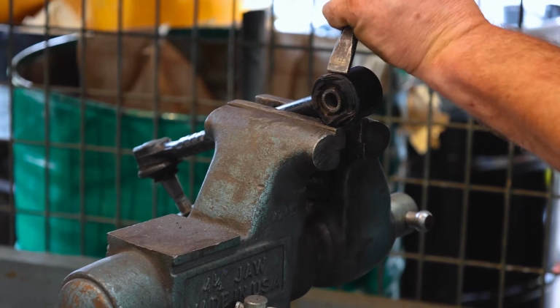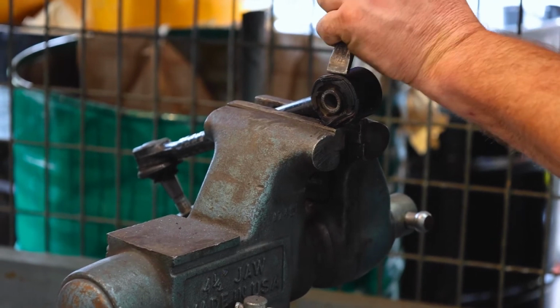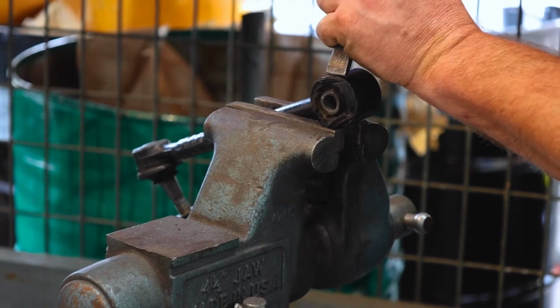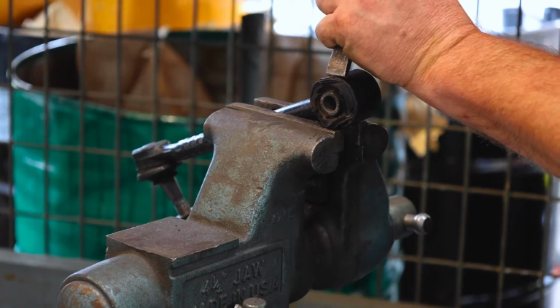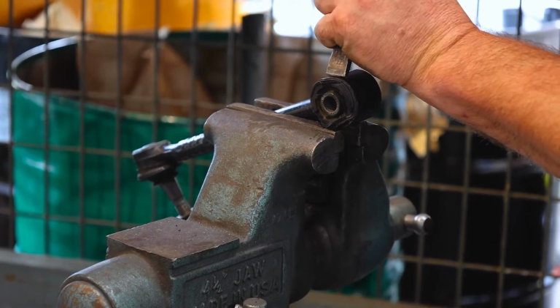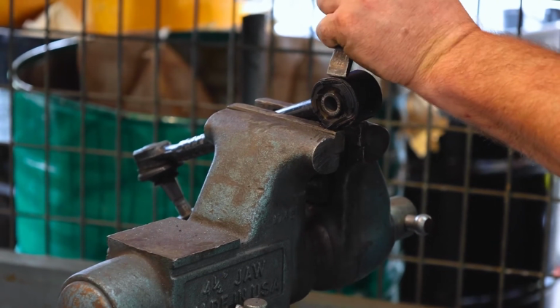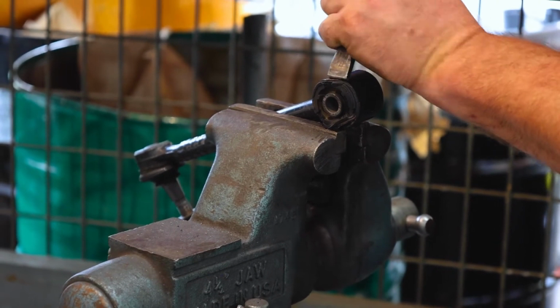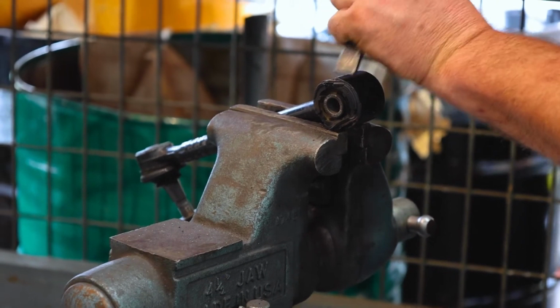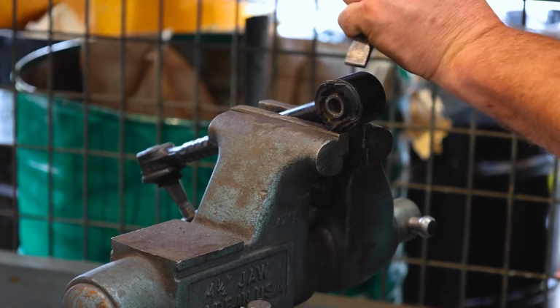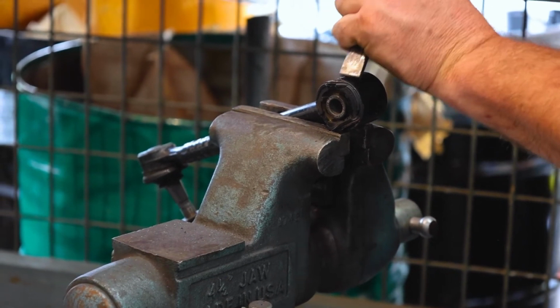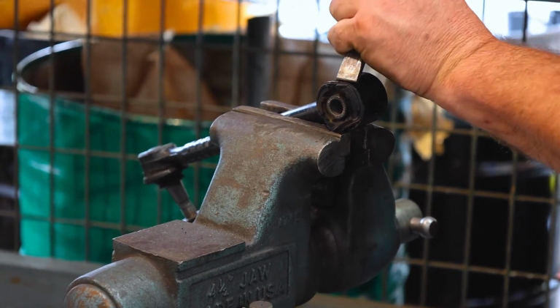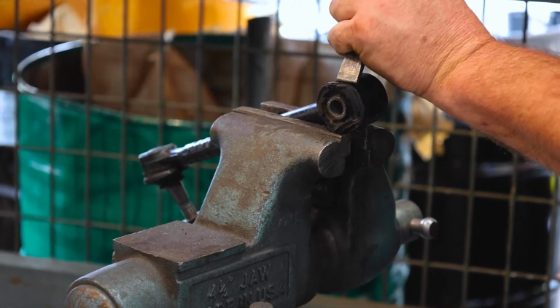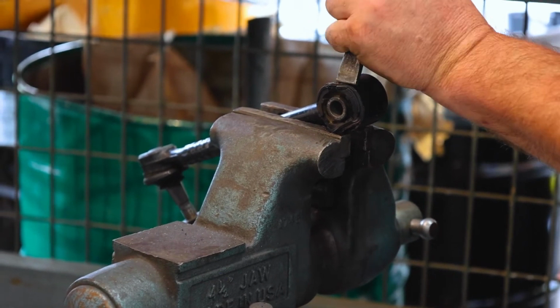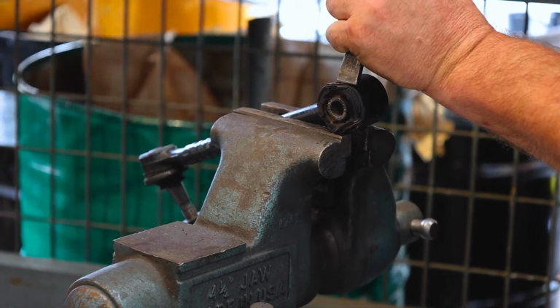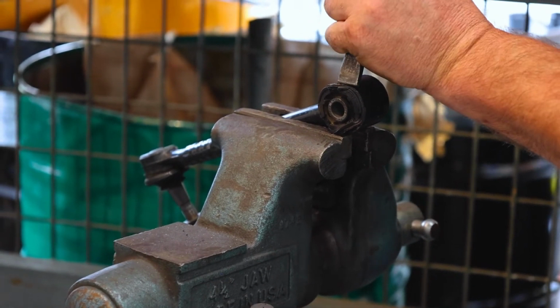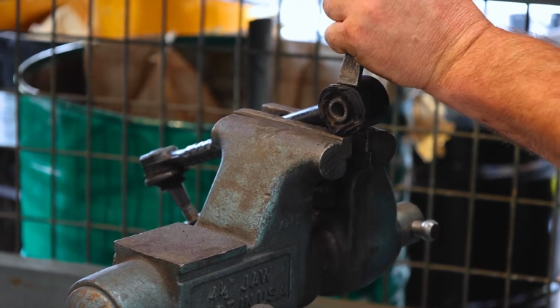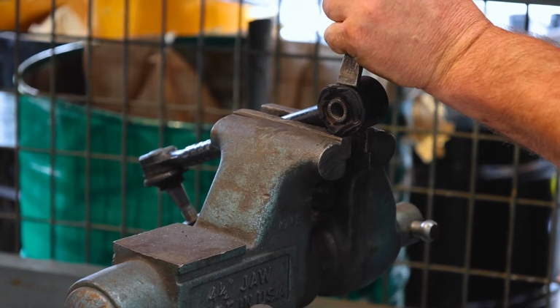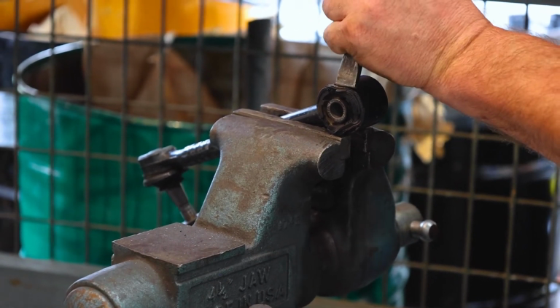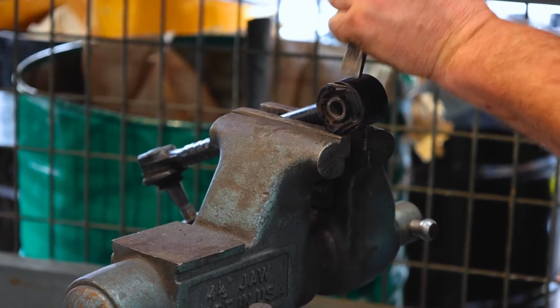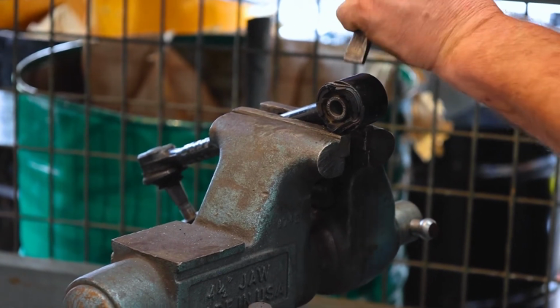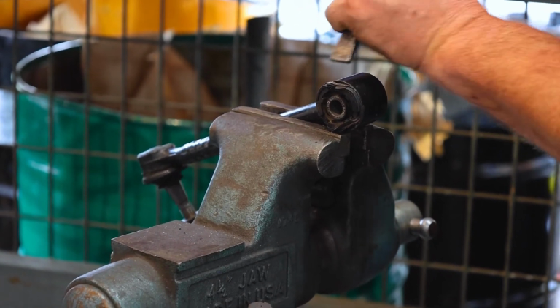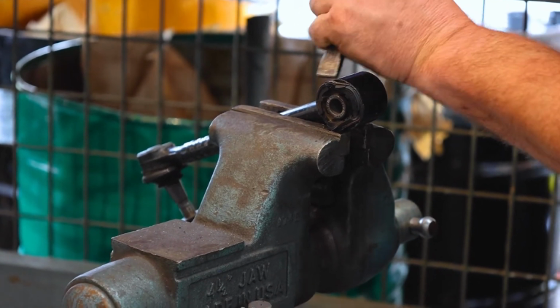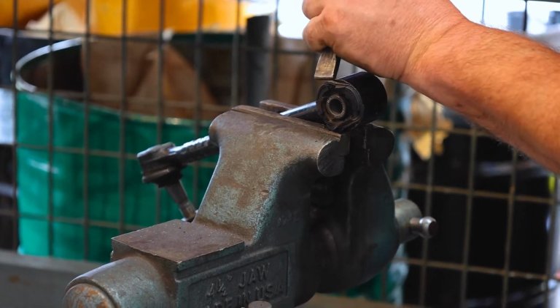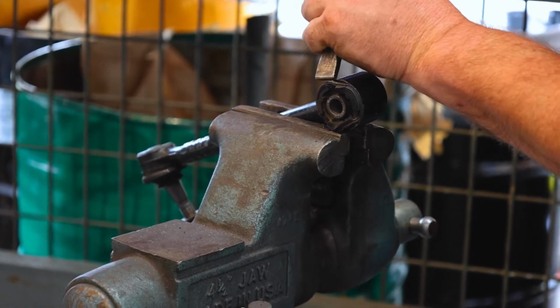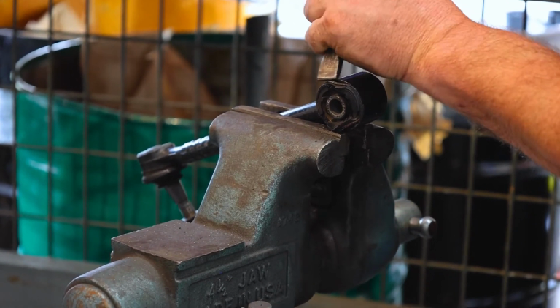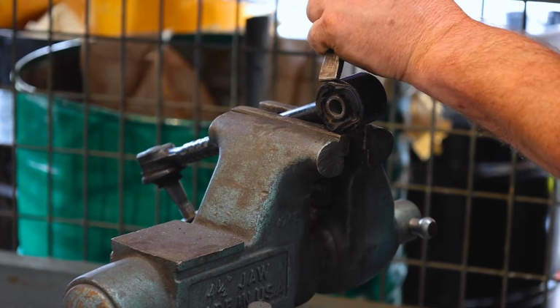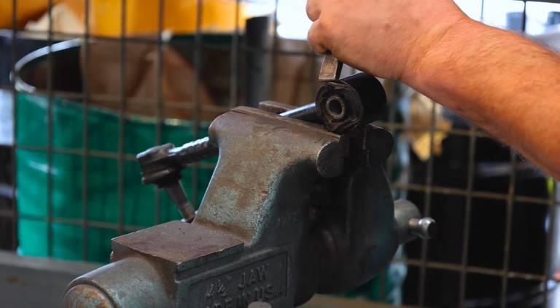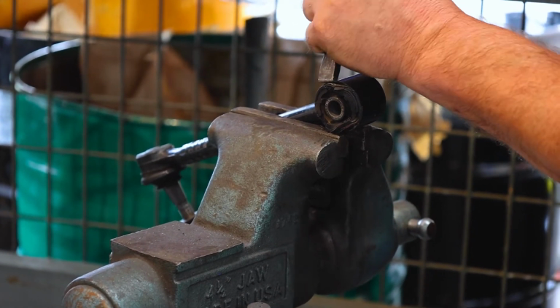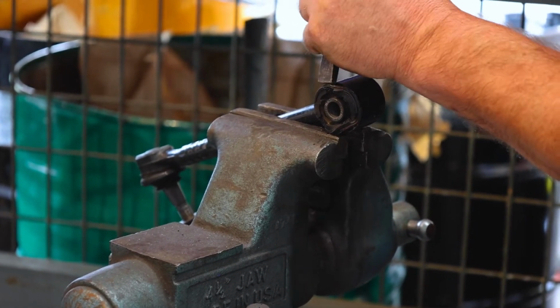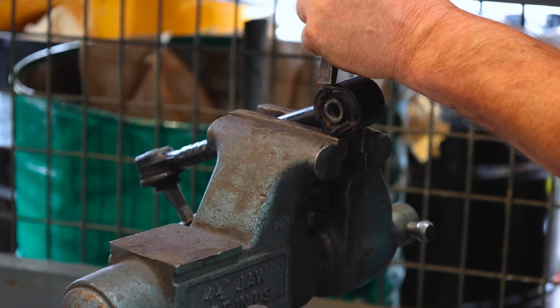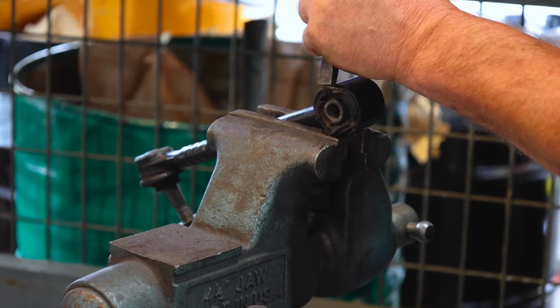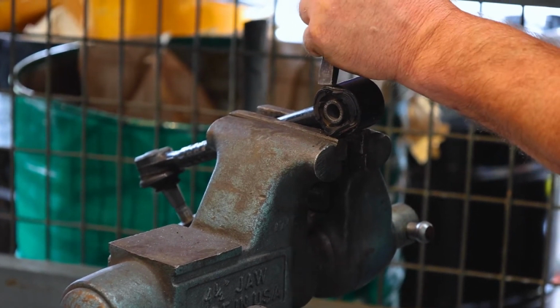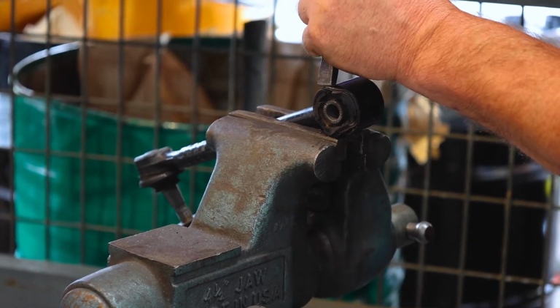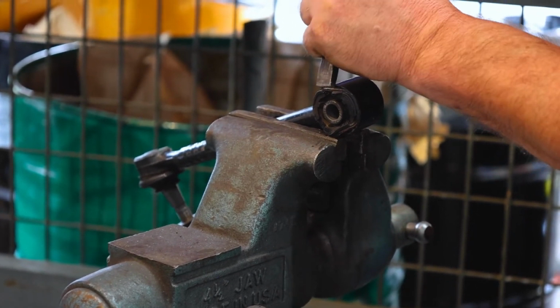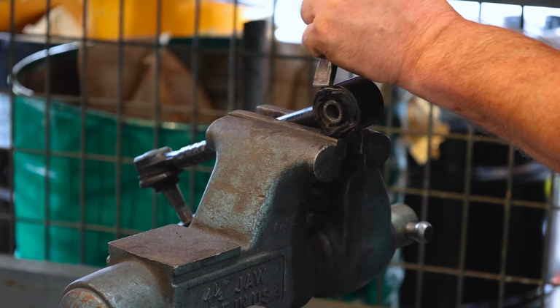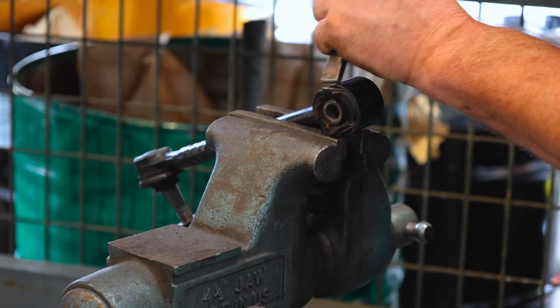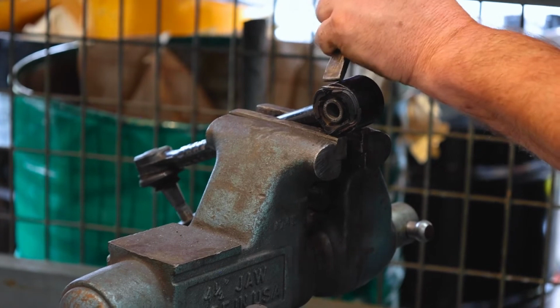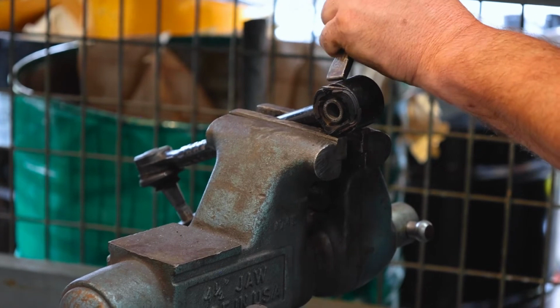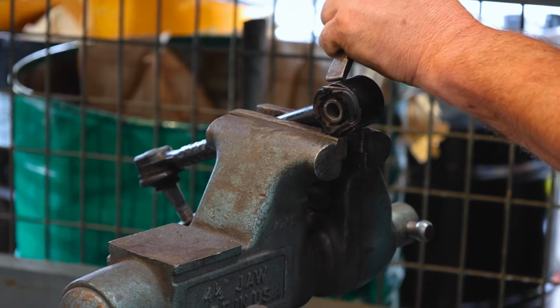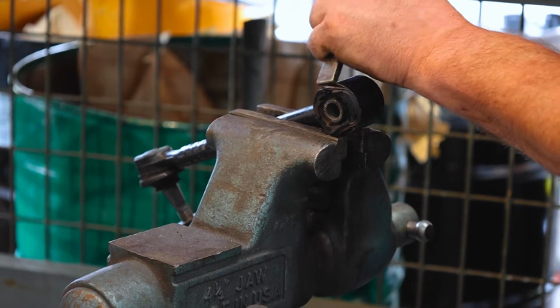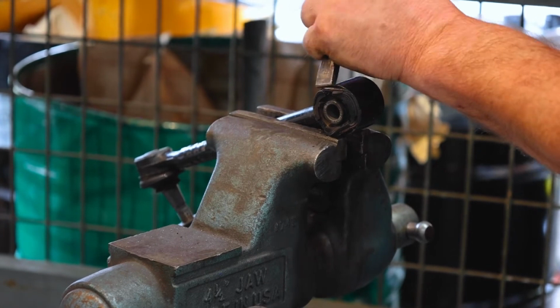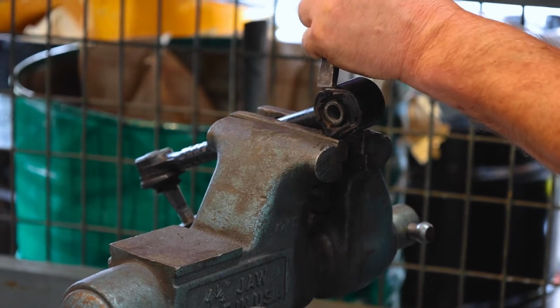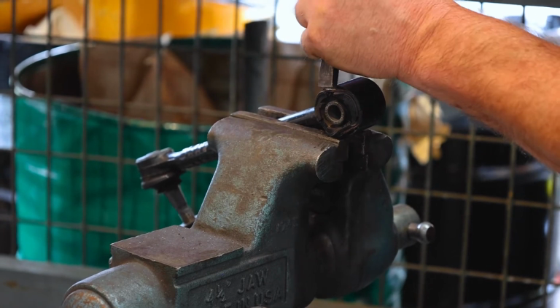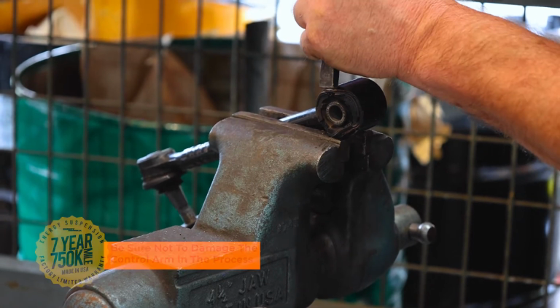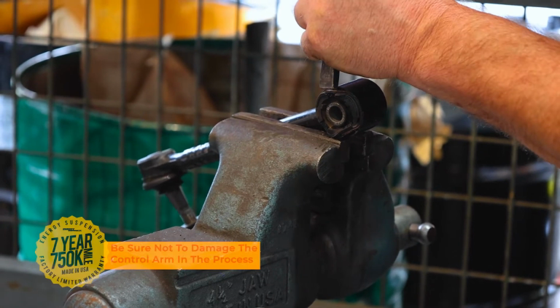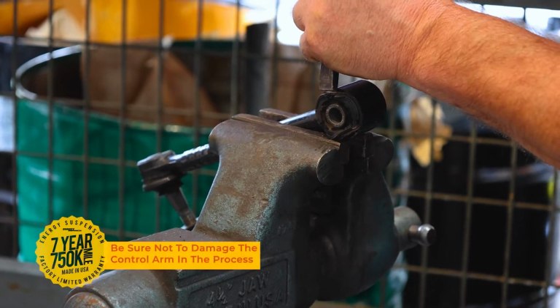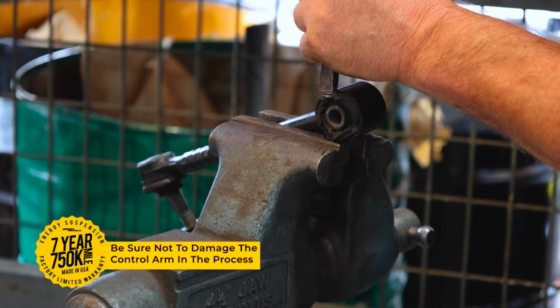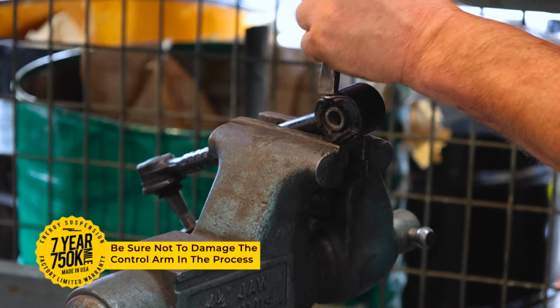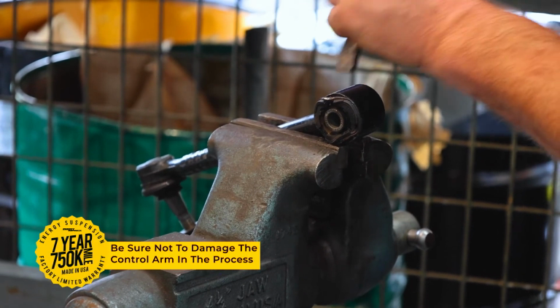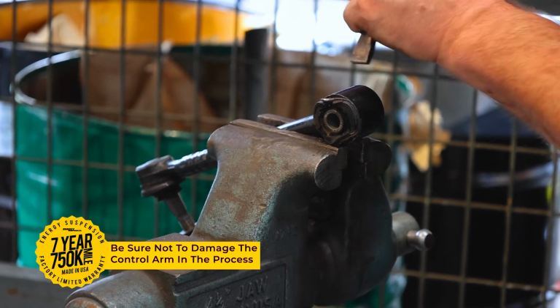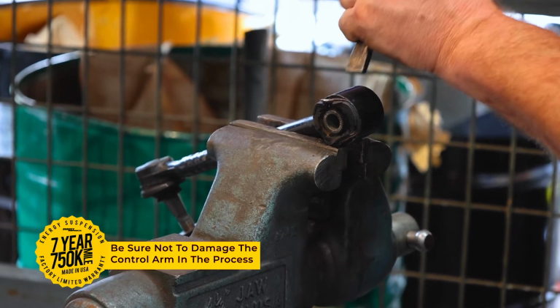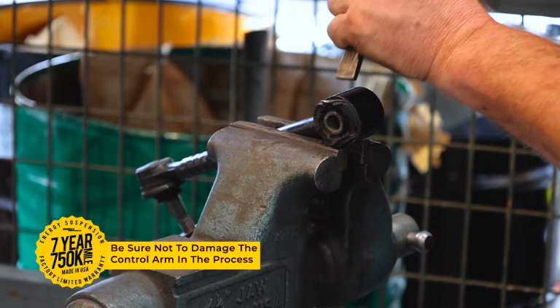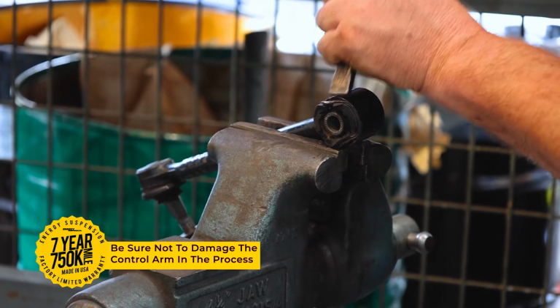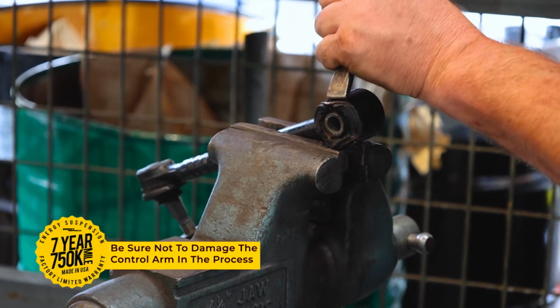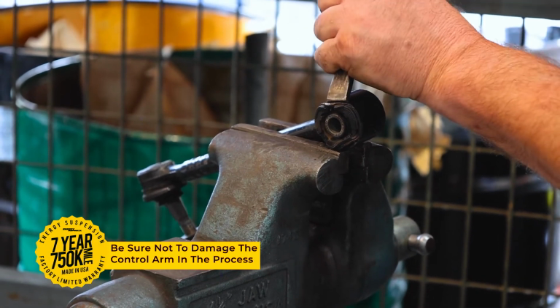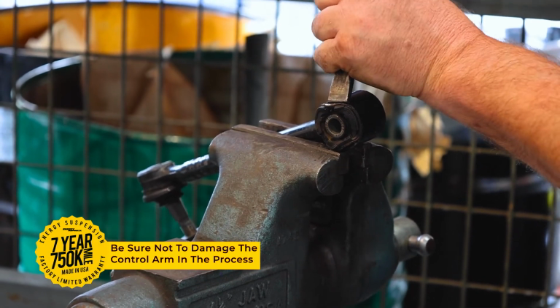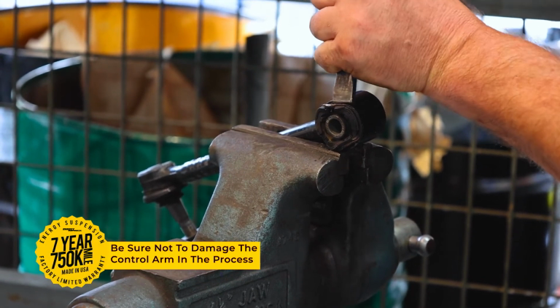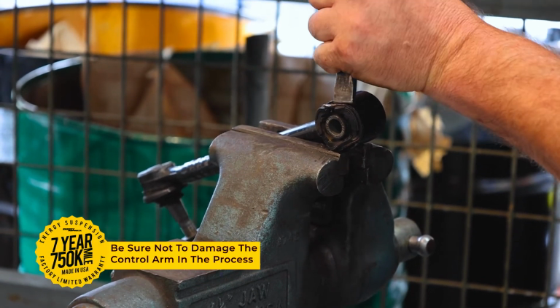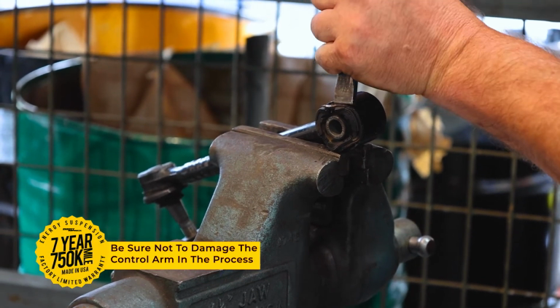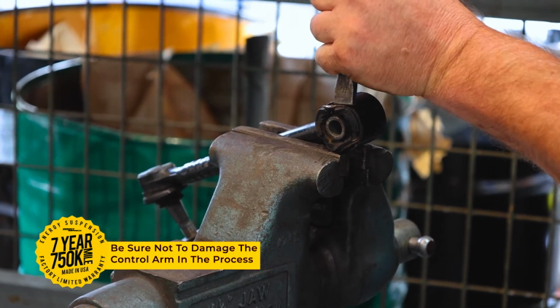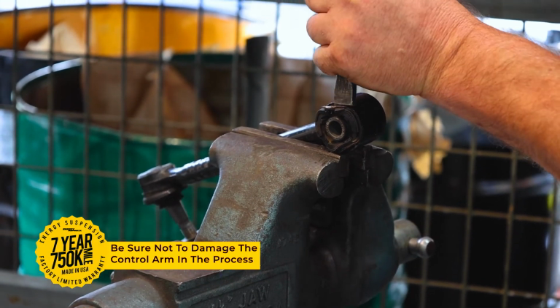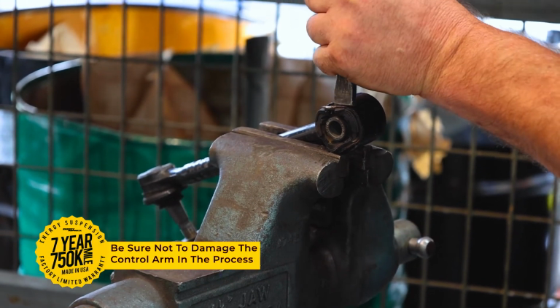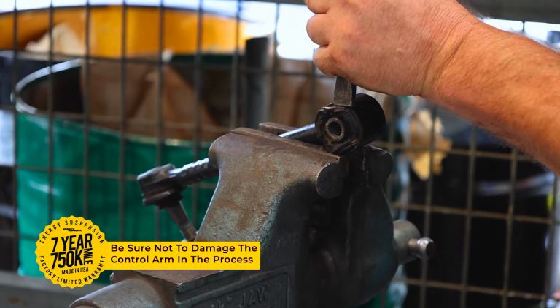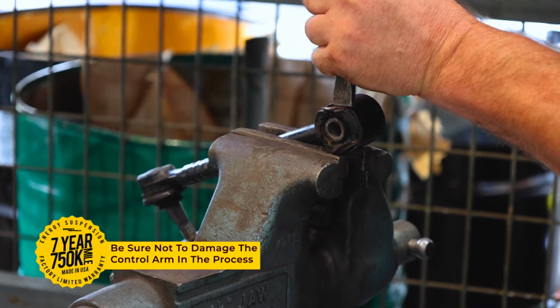If you continue at it, you will eventually be able to hammer out the bushing. Be mindful of potential rogue bushings moving at high speeds.